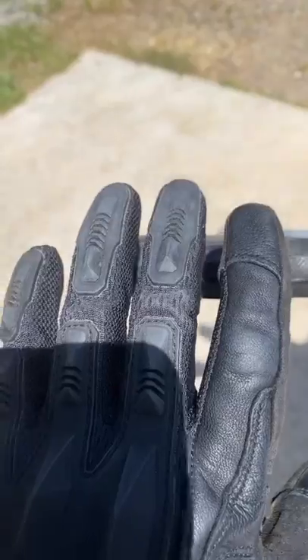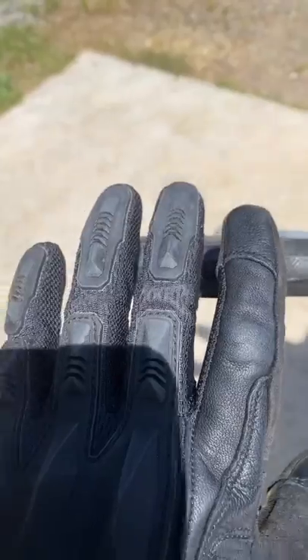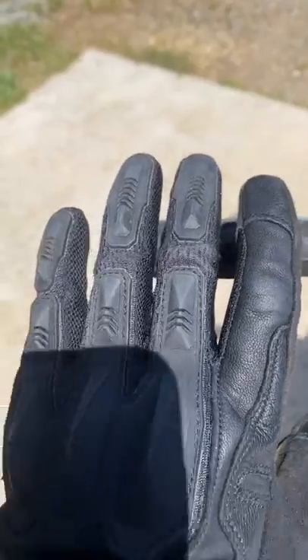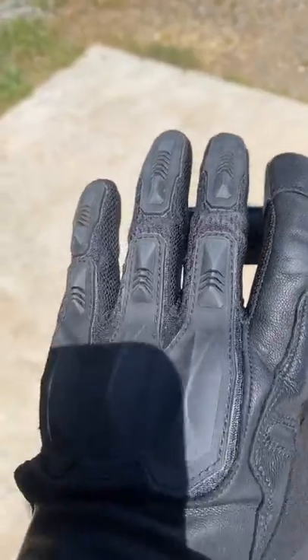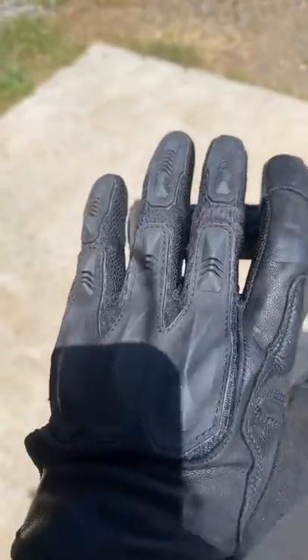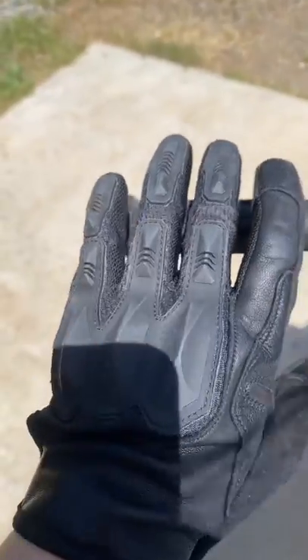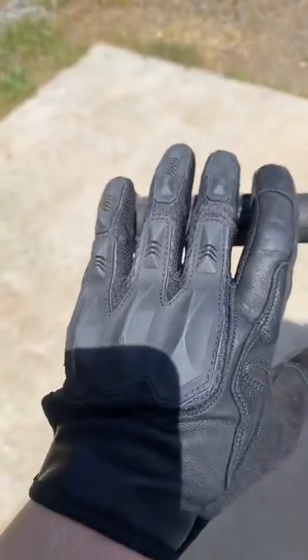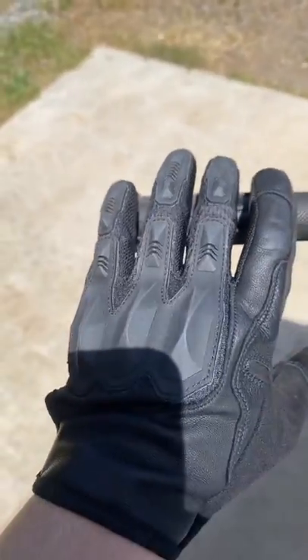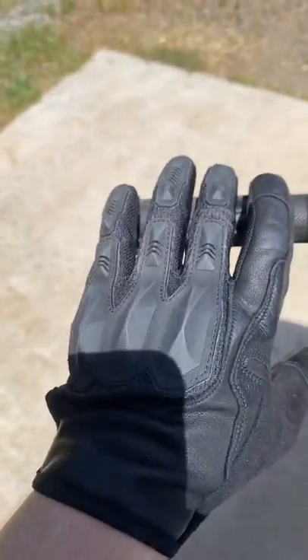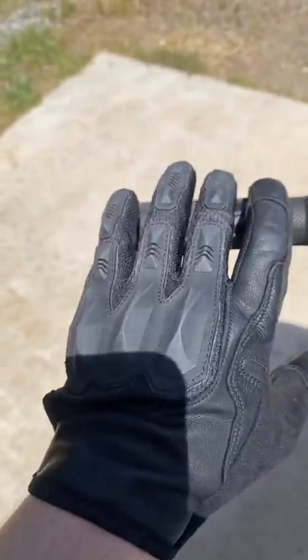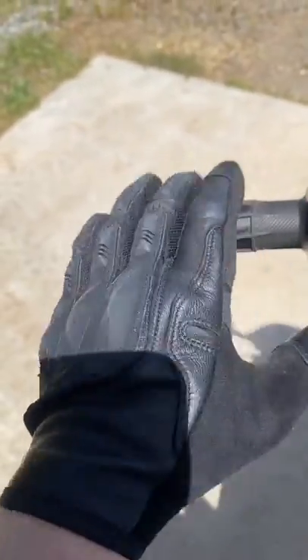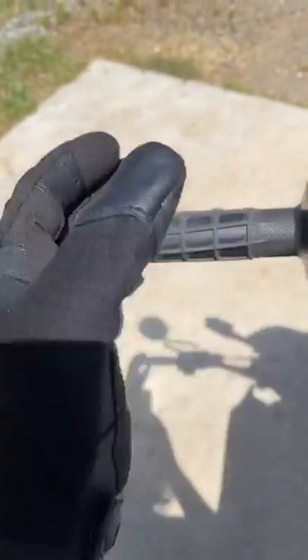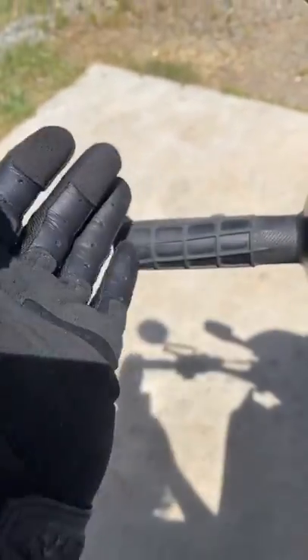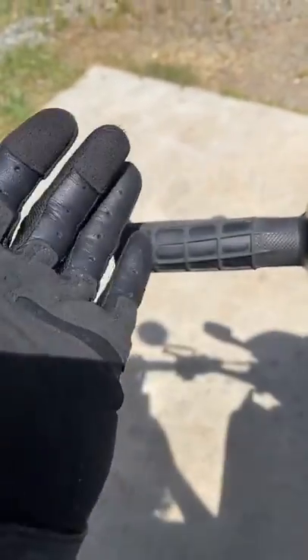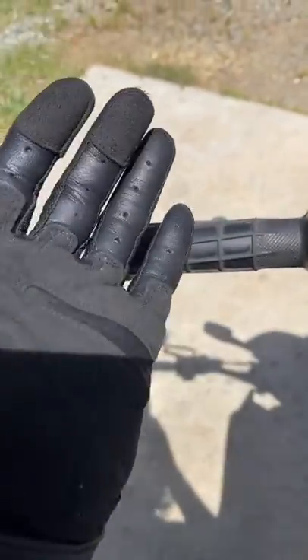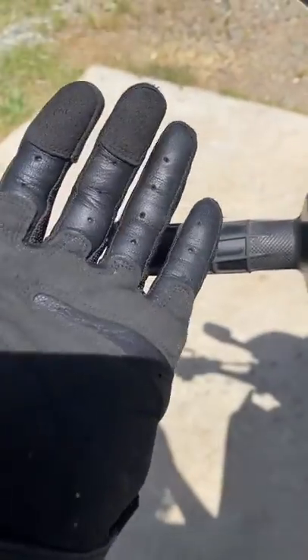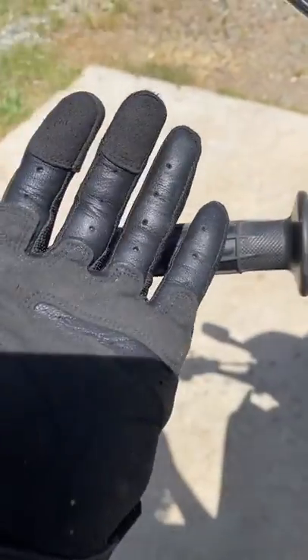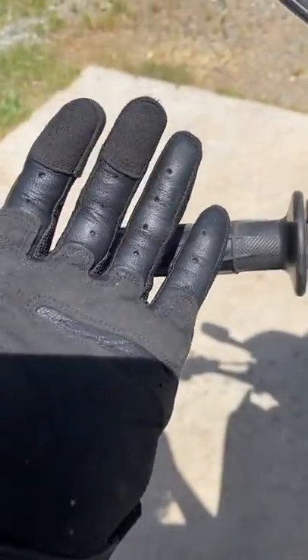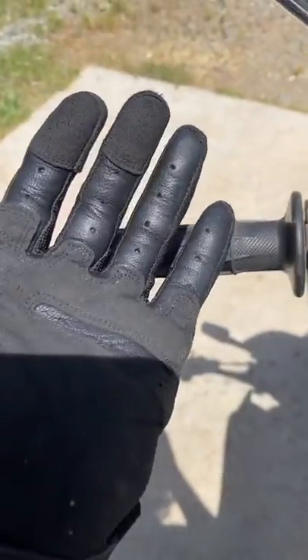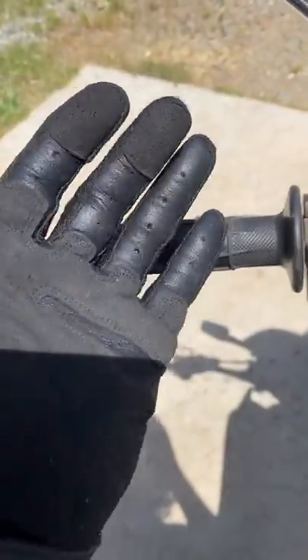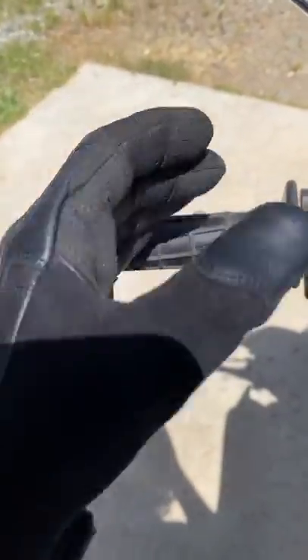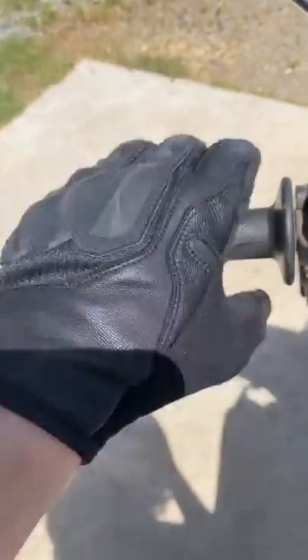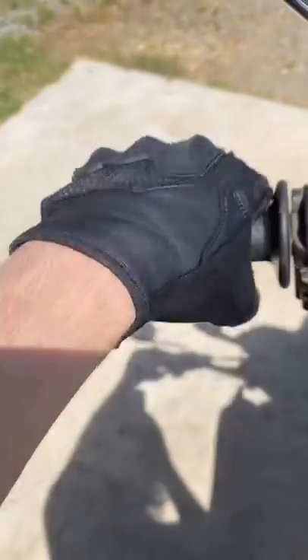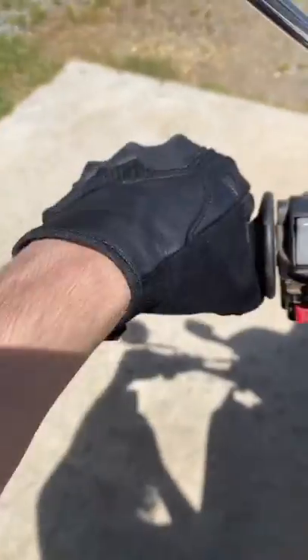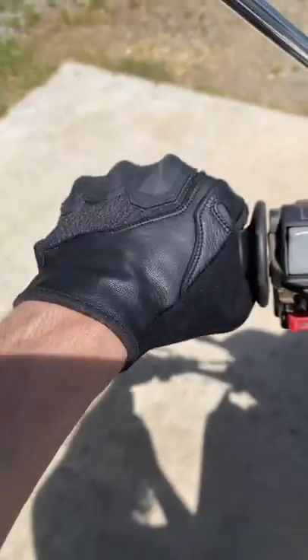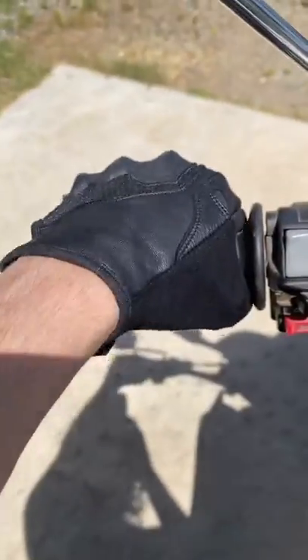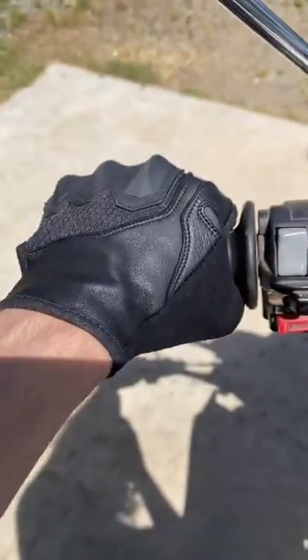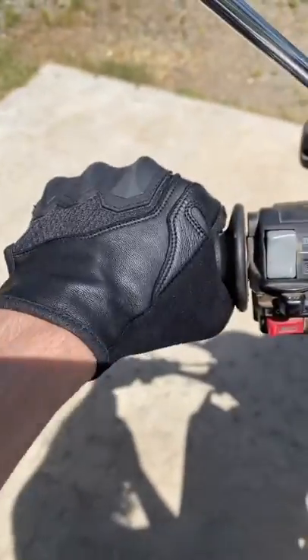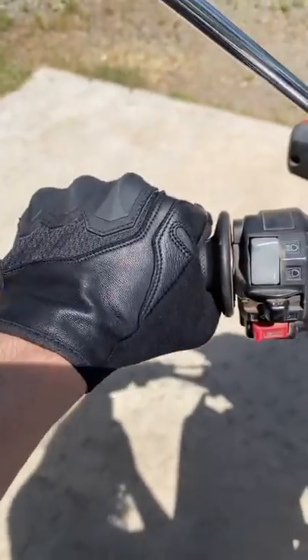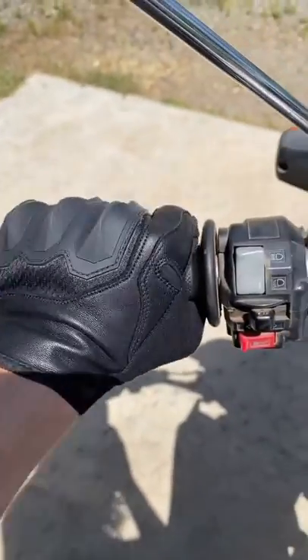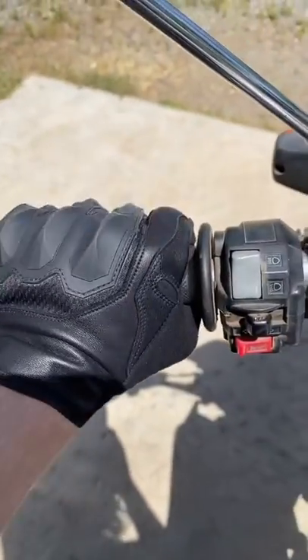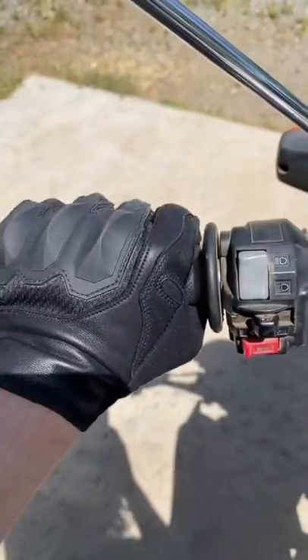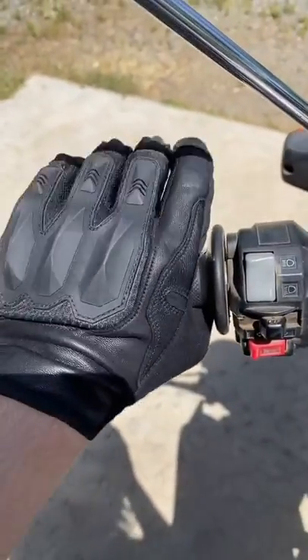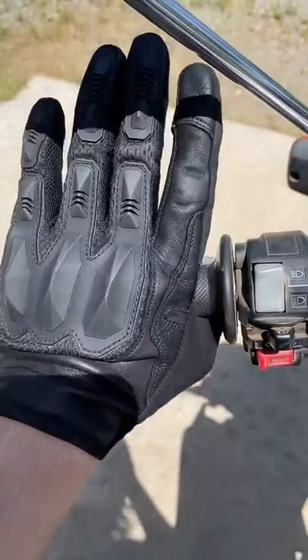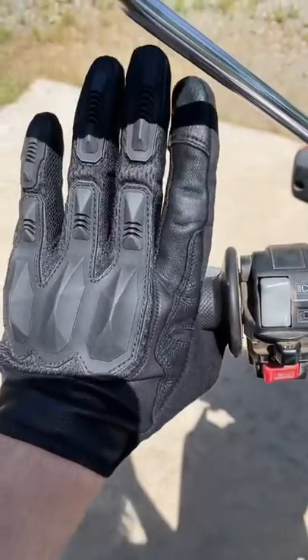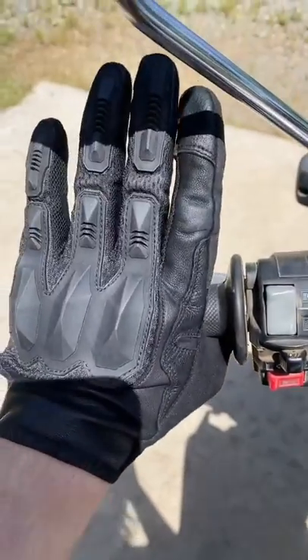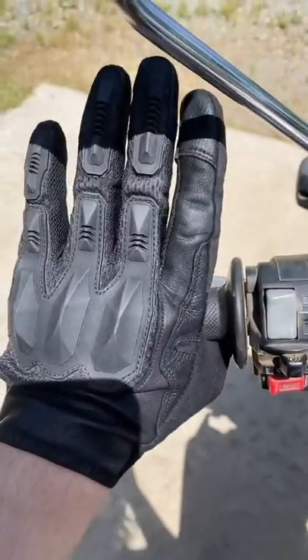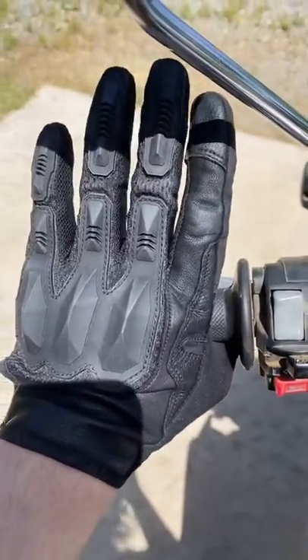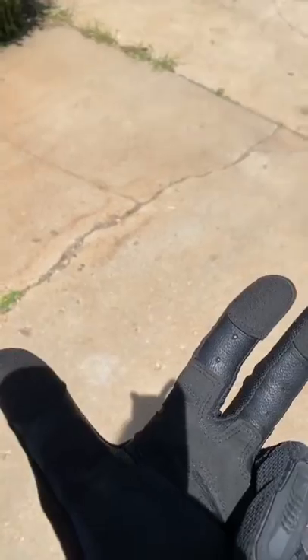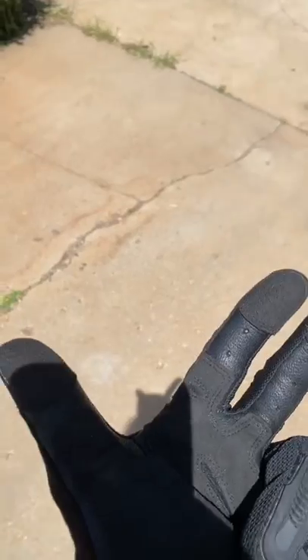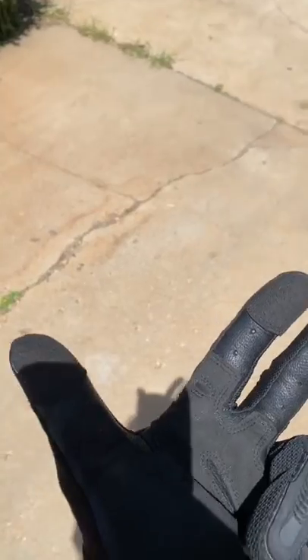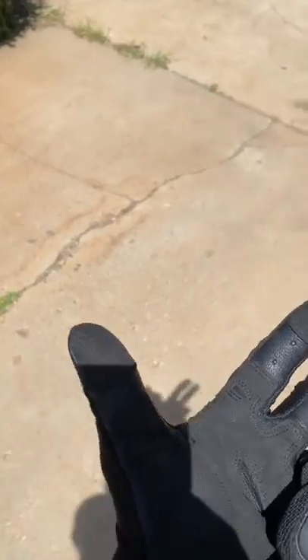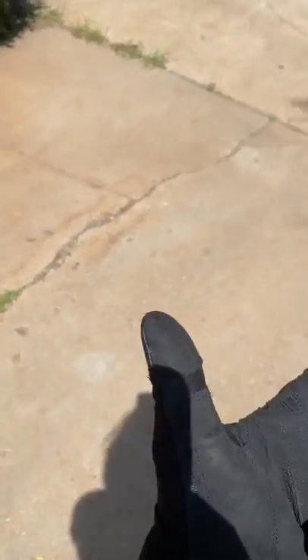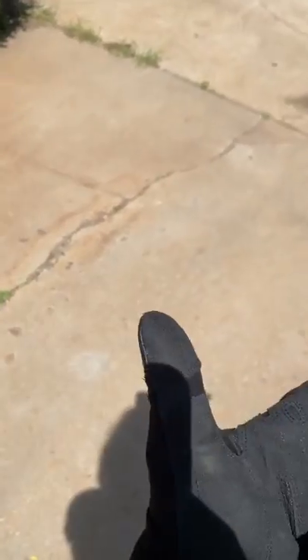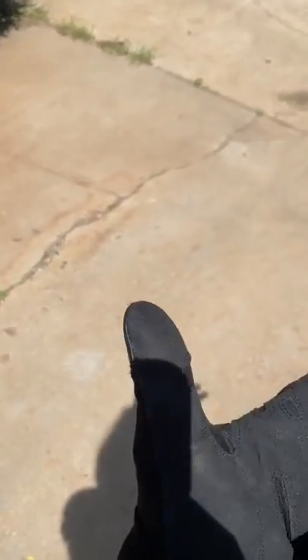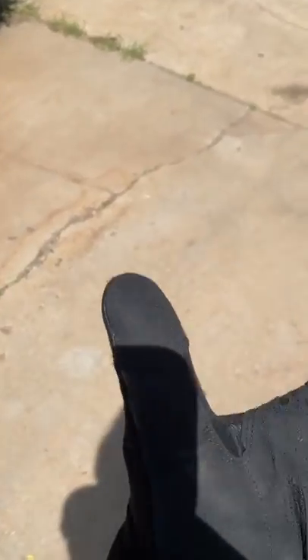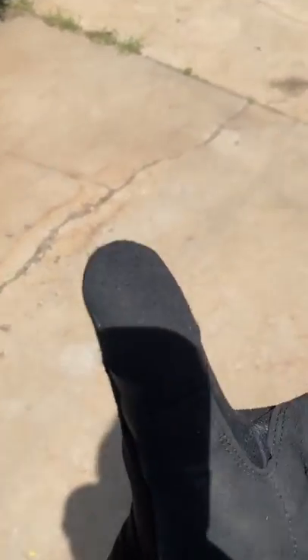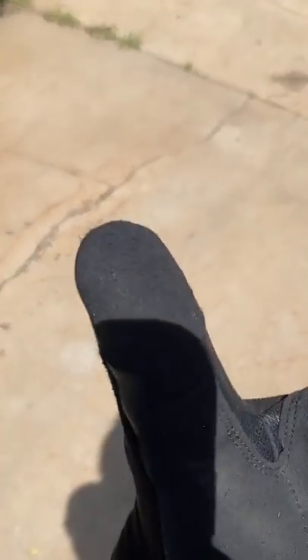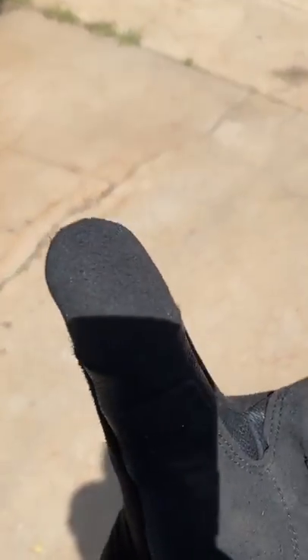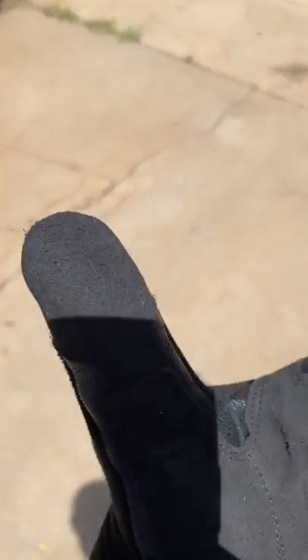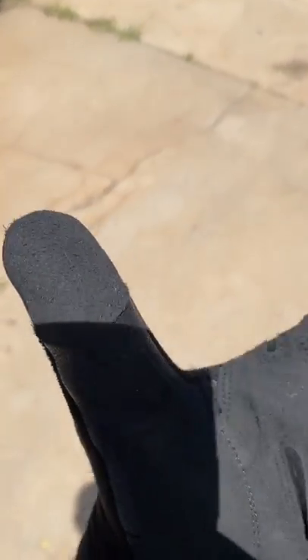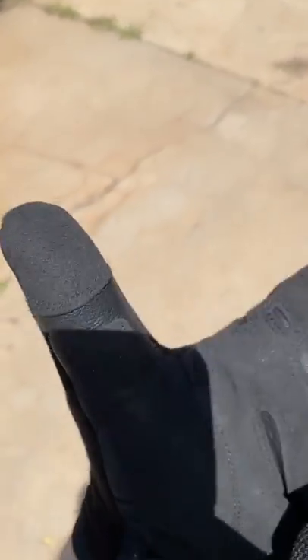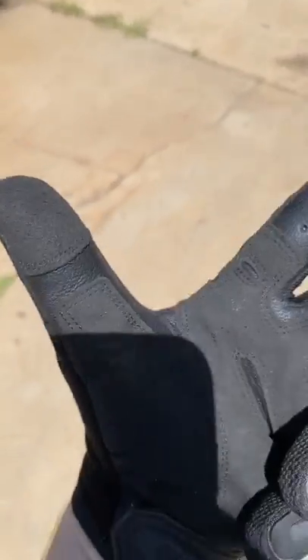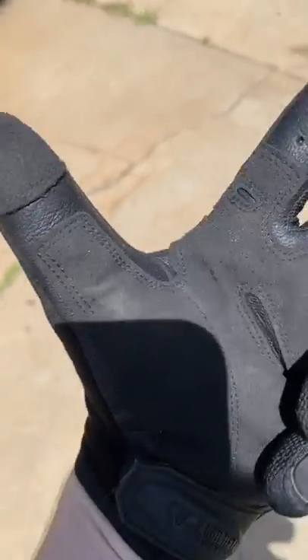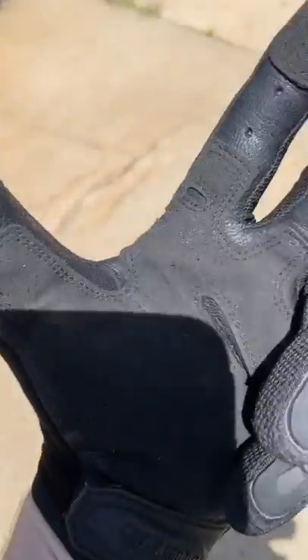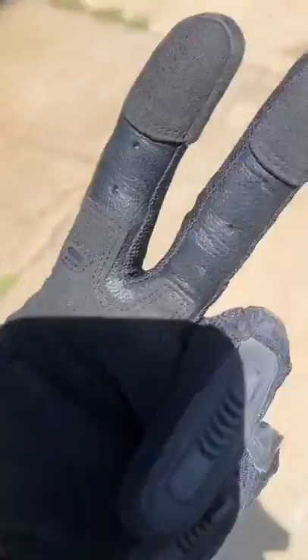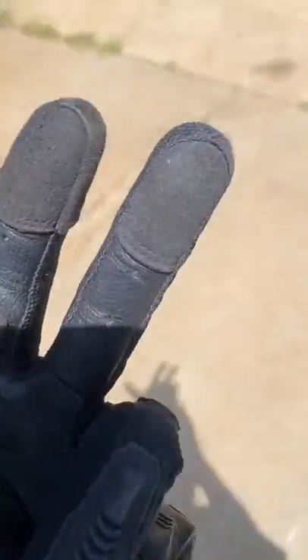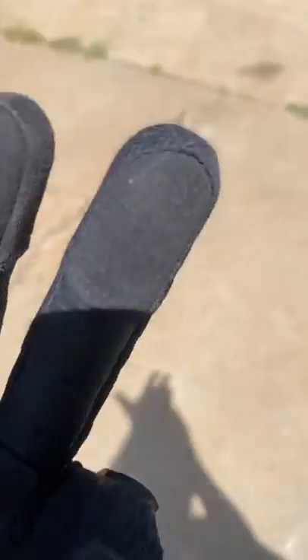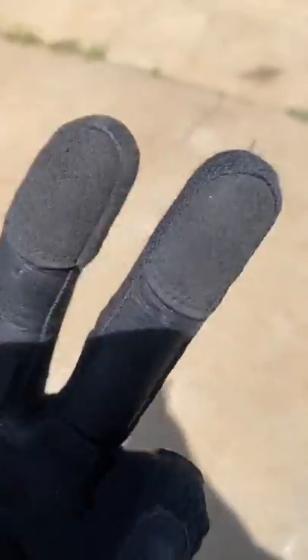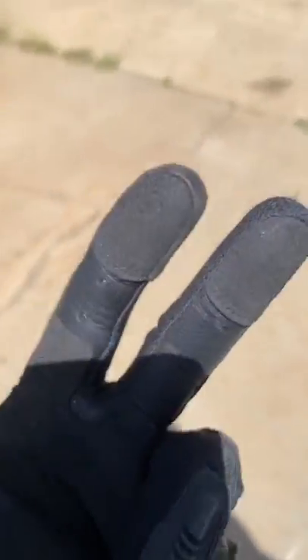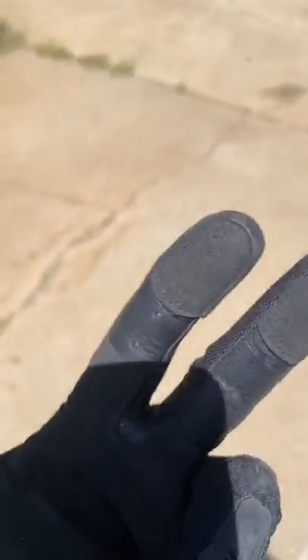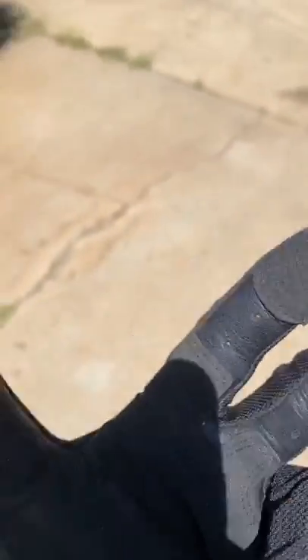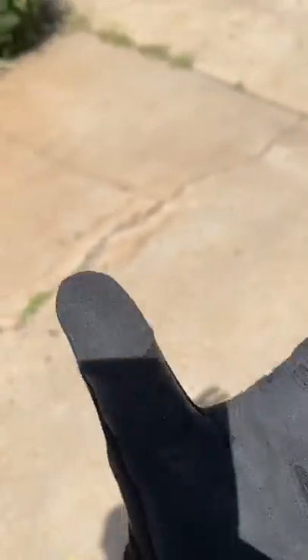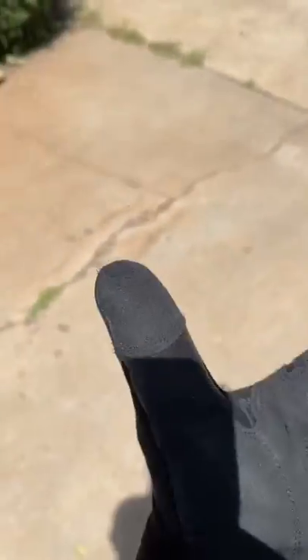And if you can't find a good outdoor work use for them, they're also really good motorcycle gloves as well. They also have touchscreen adaptive fingers on these three fingers.